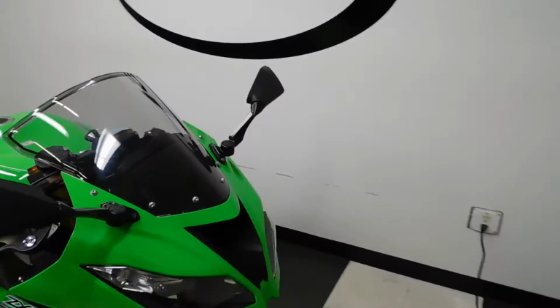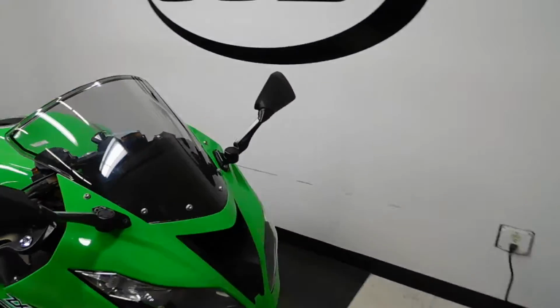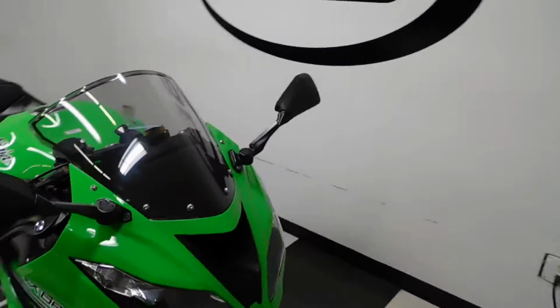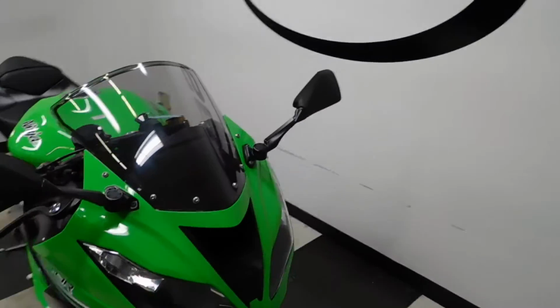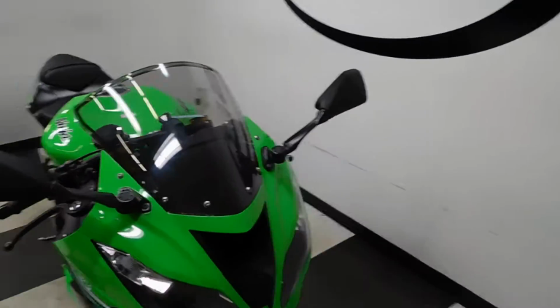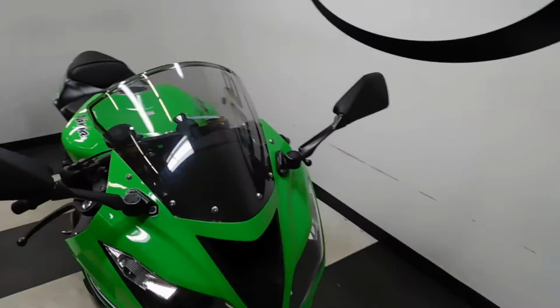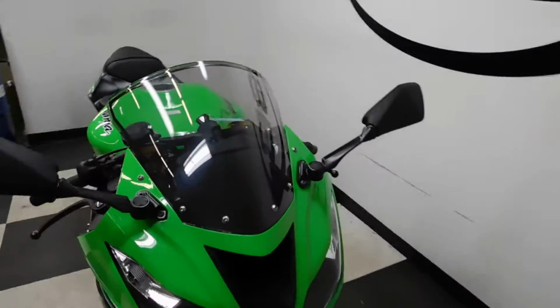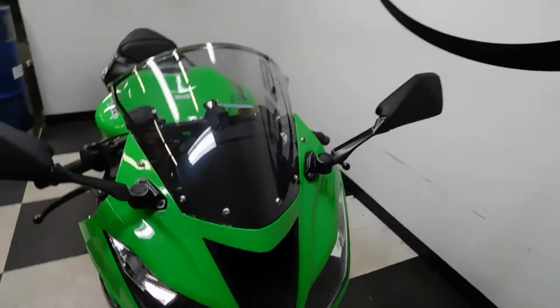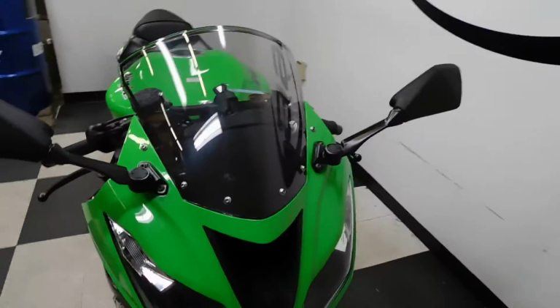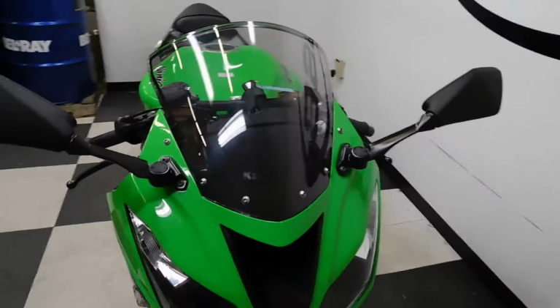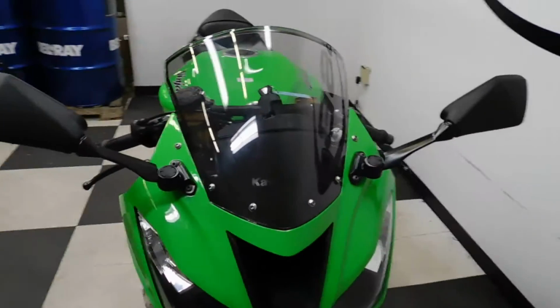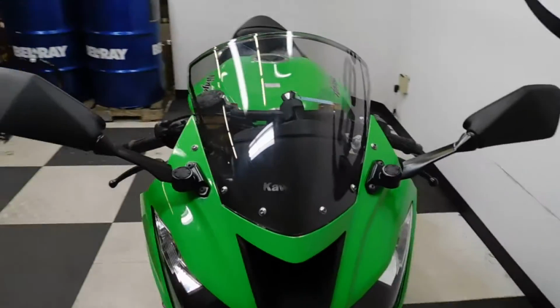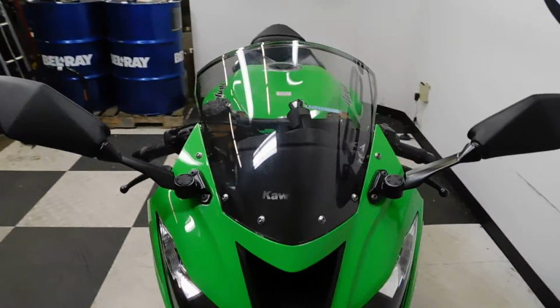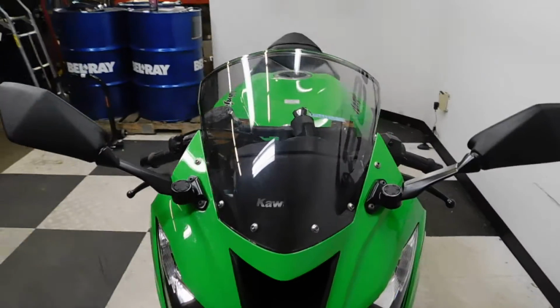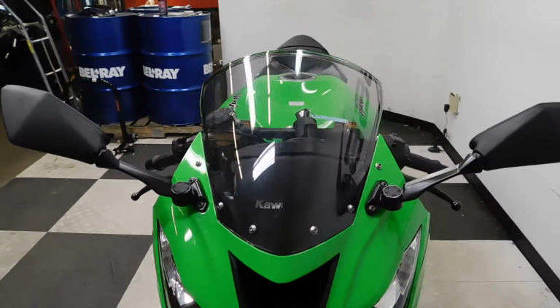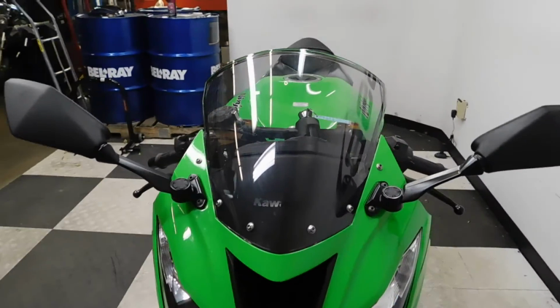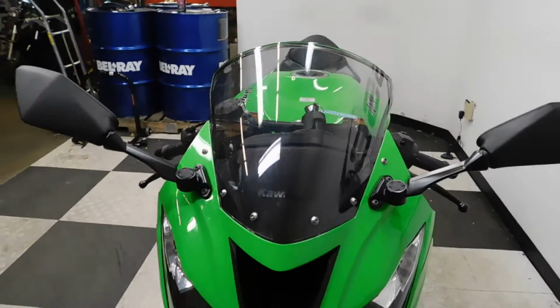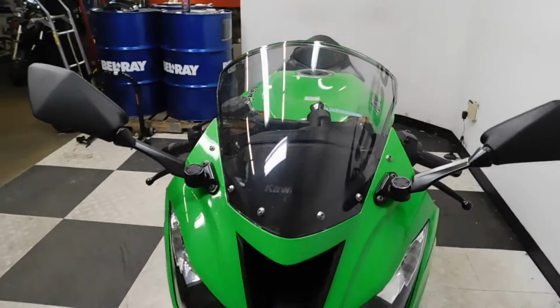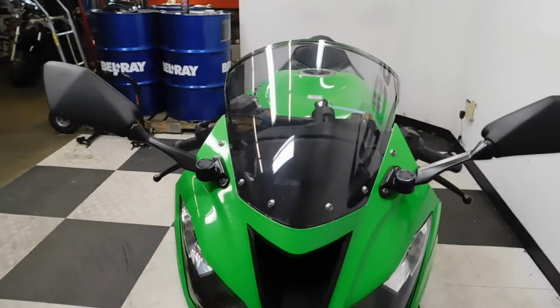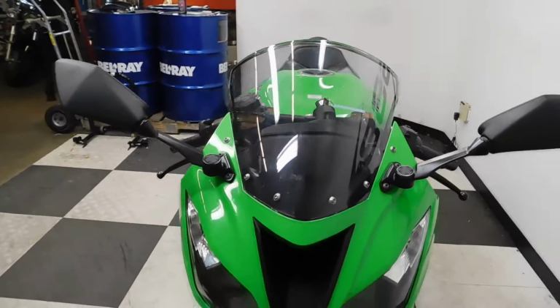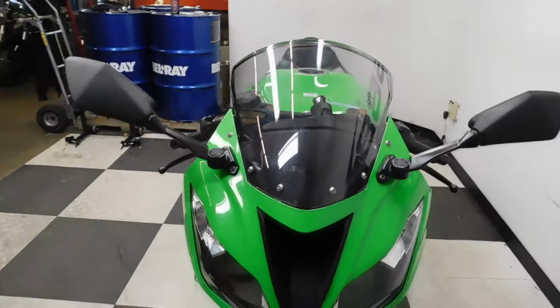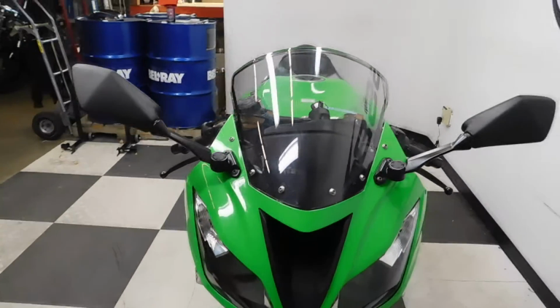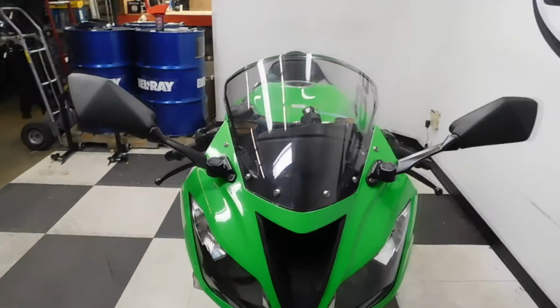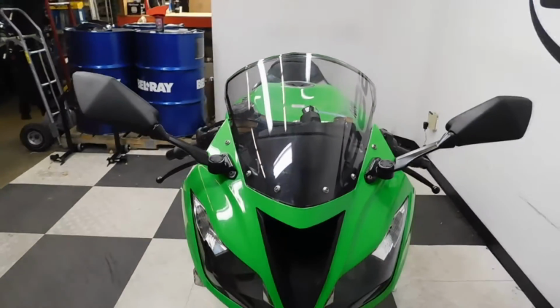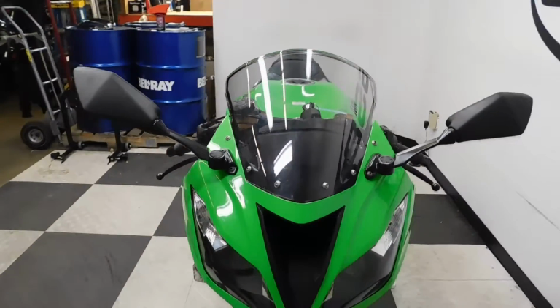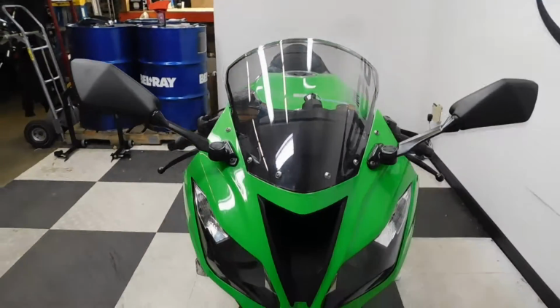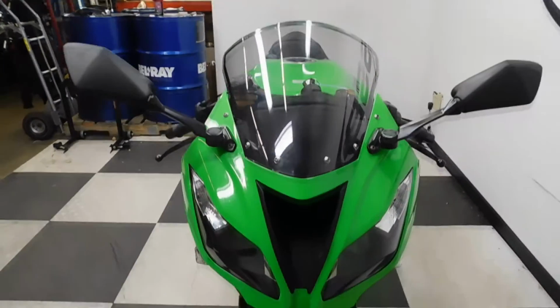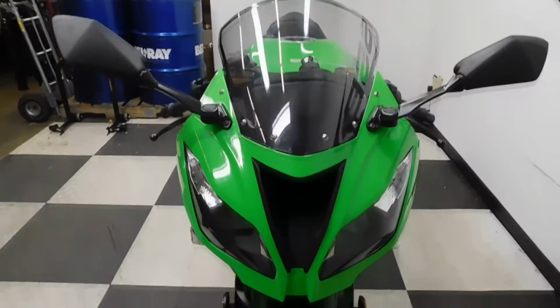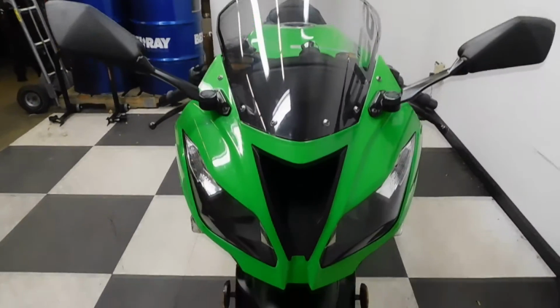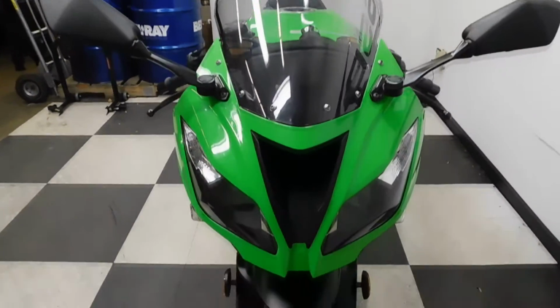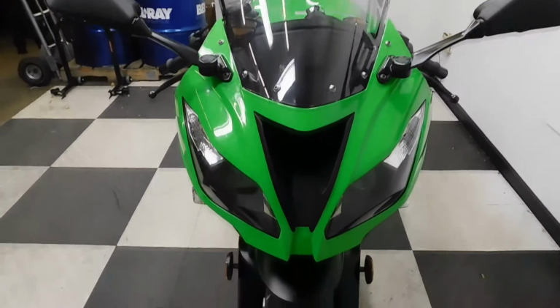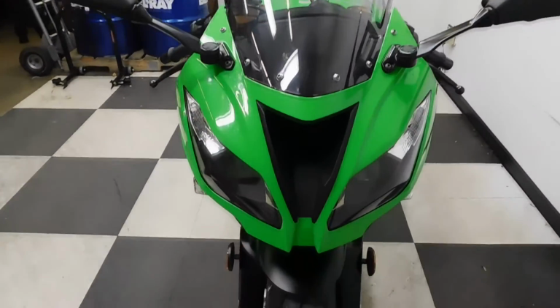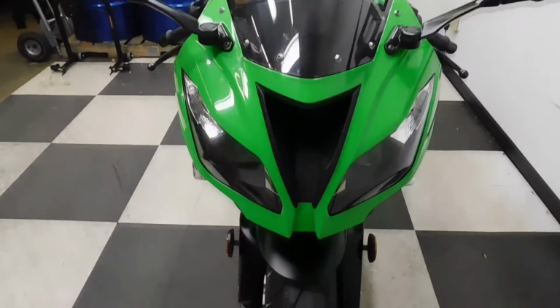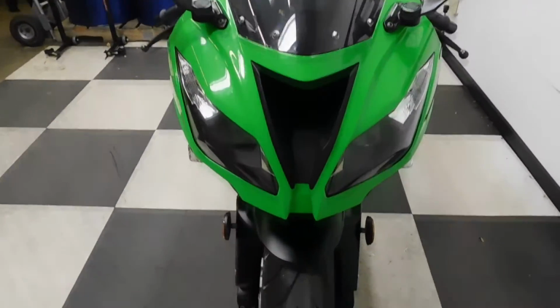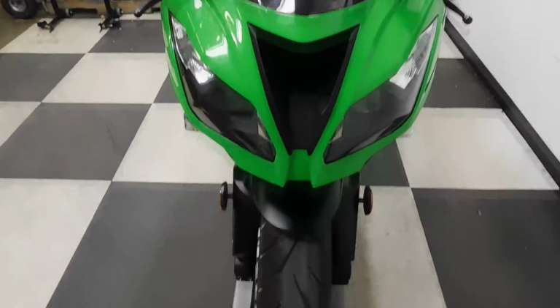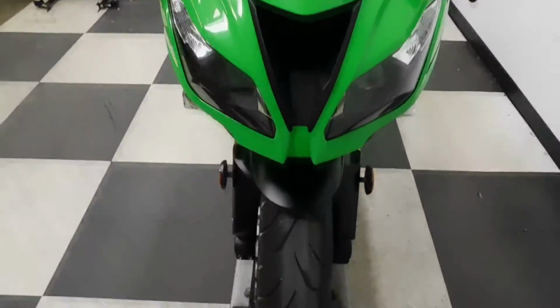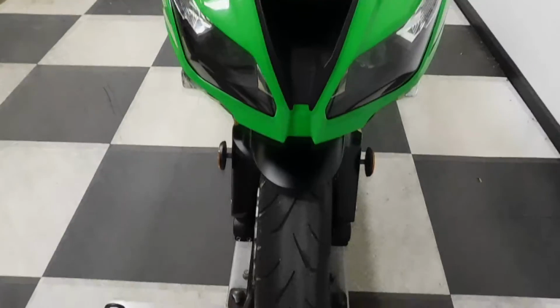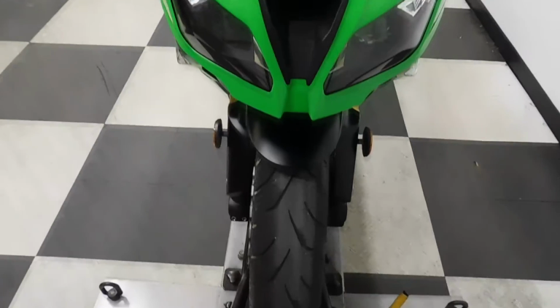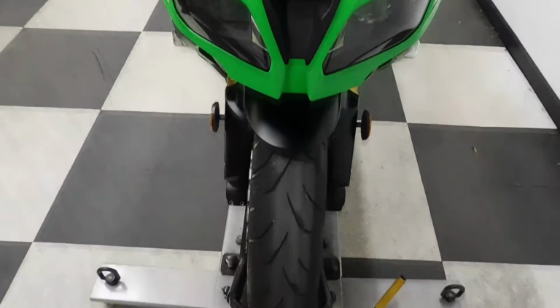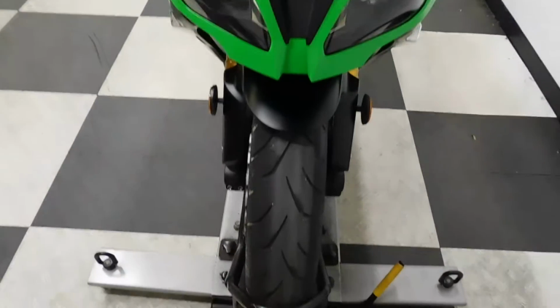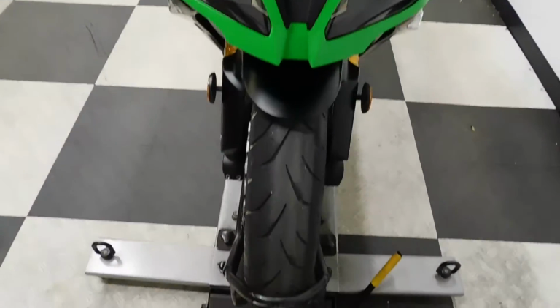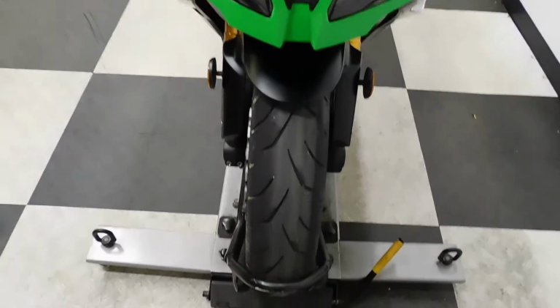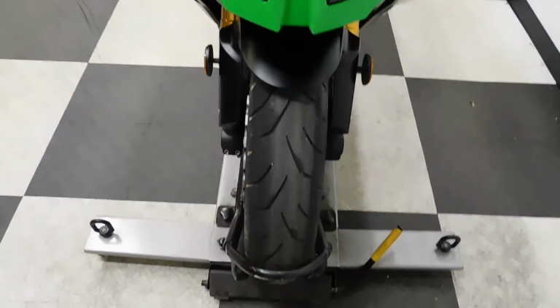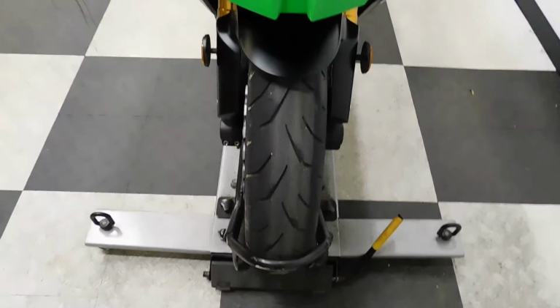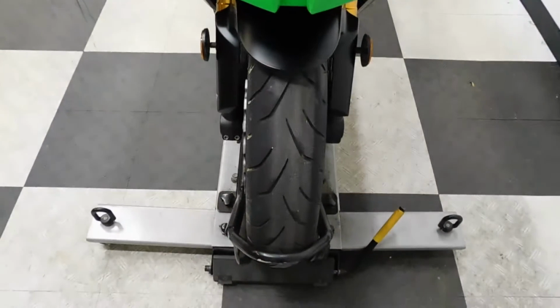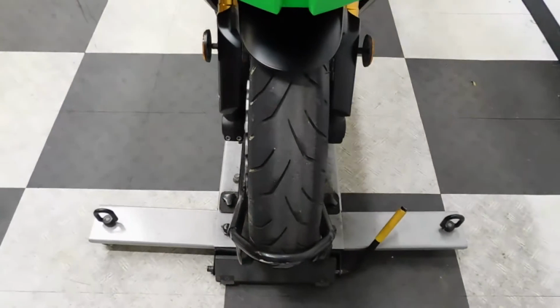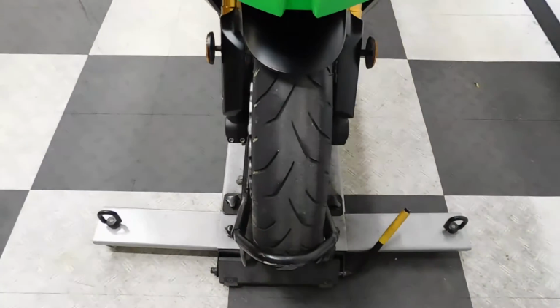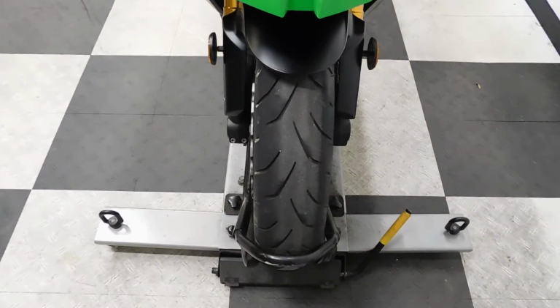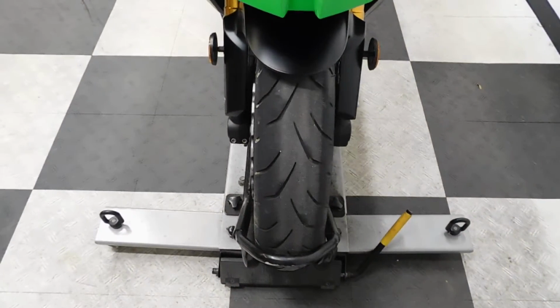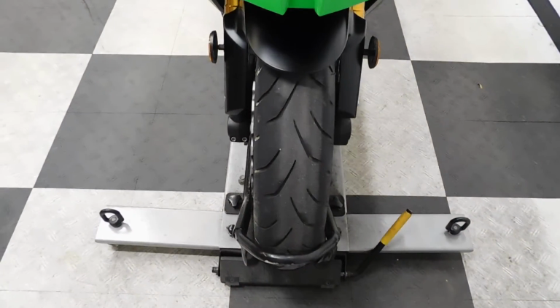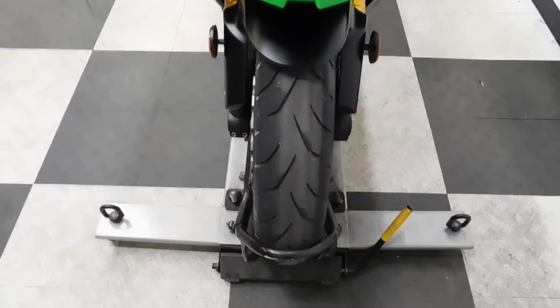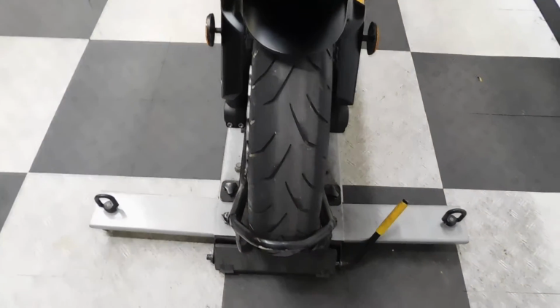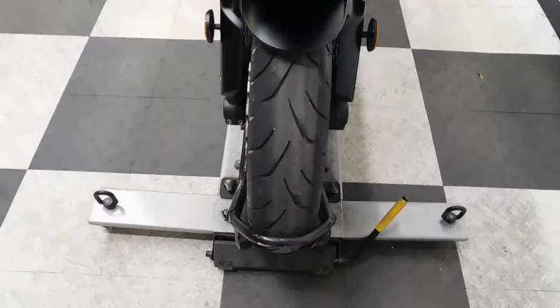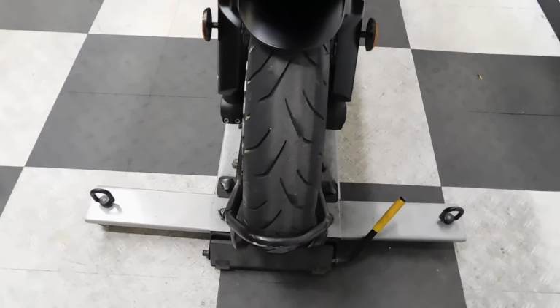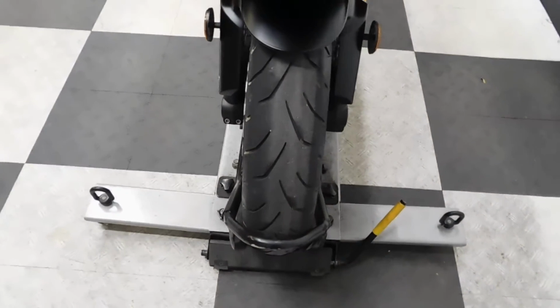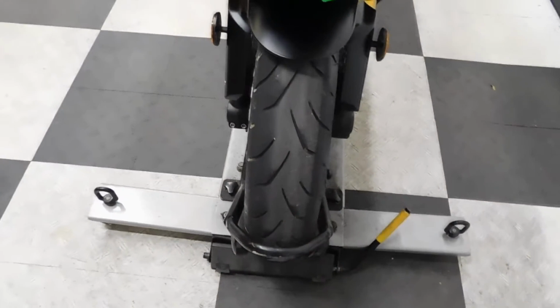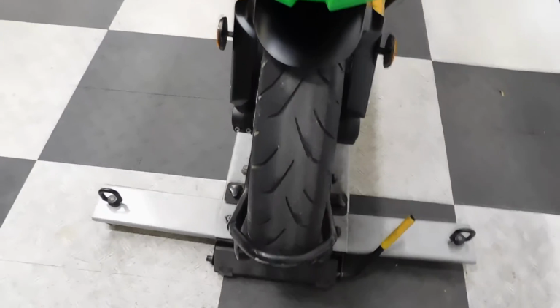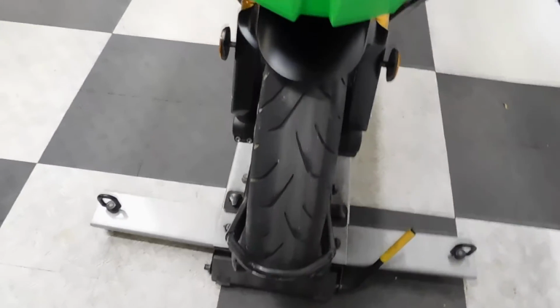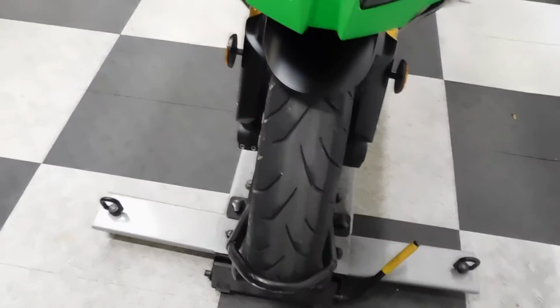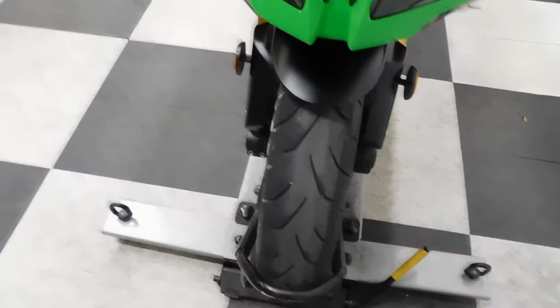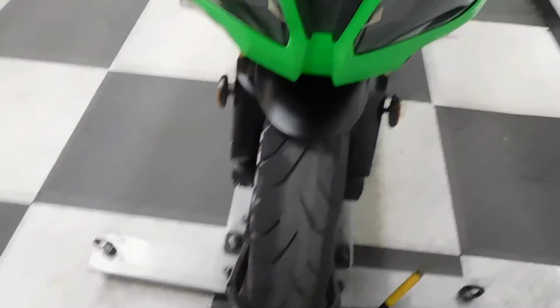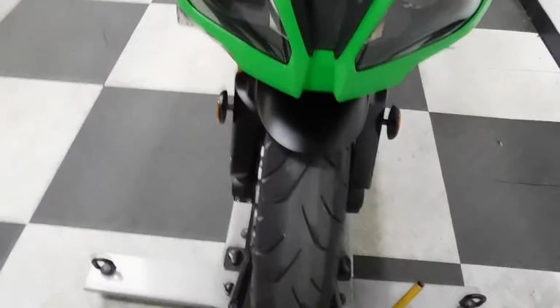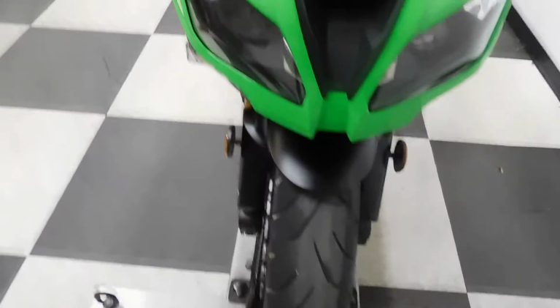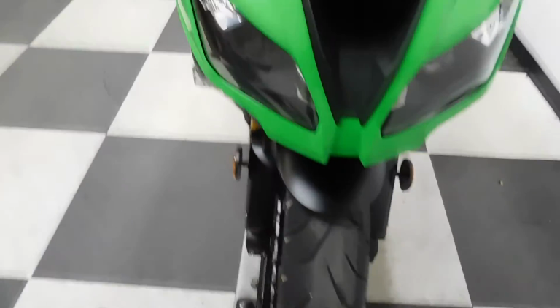This bike has been kept in excellent condition. It will be getting a new front tire when it goes through service.